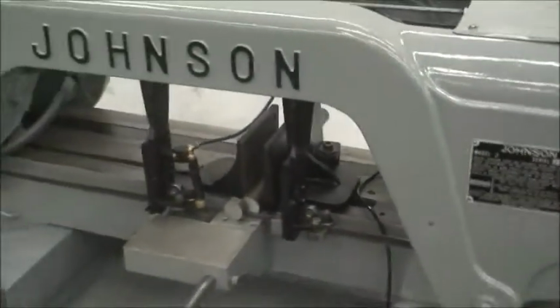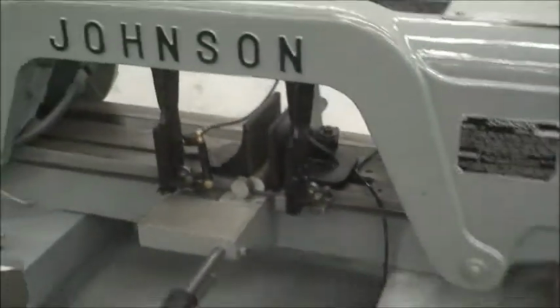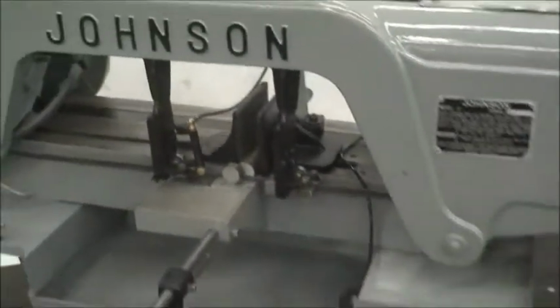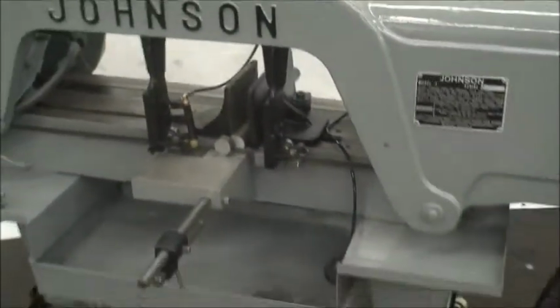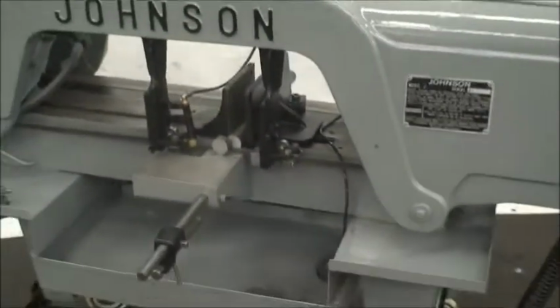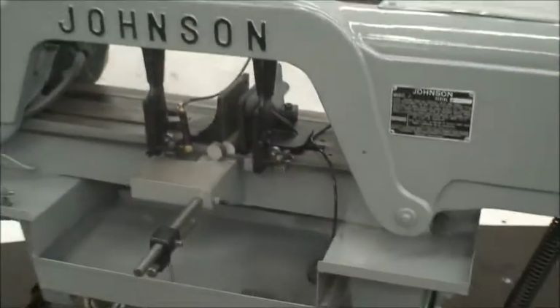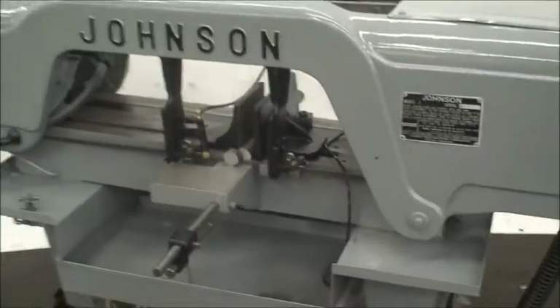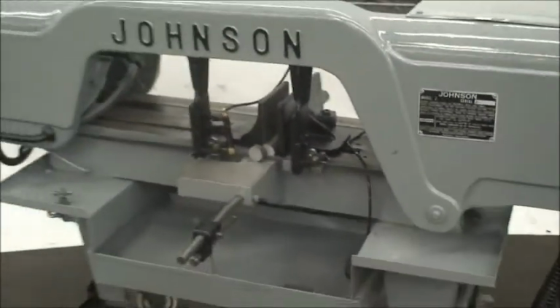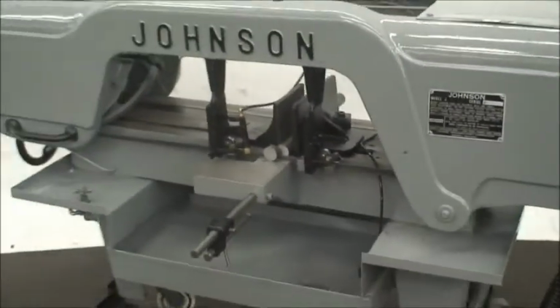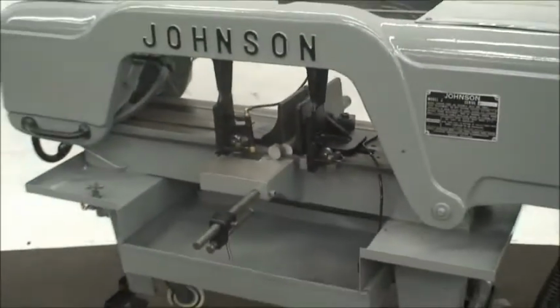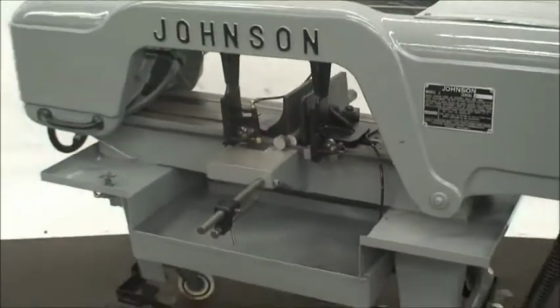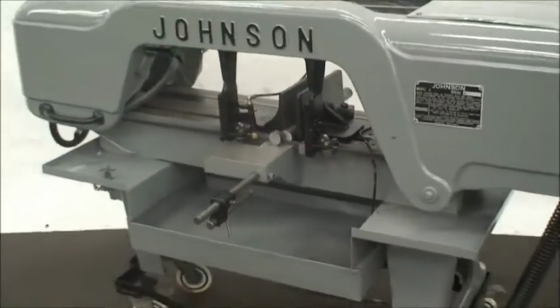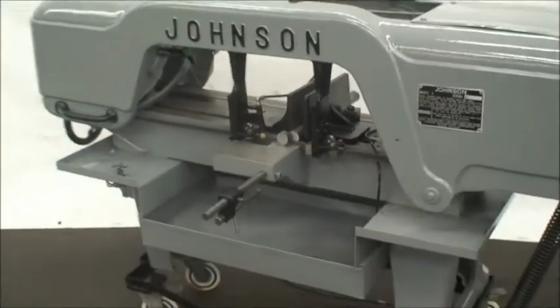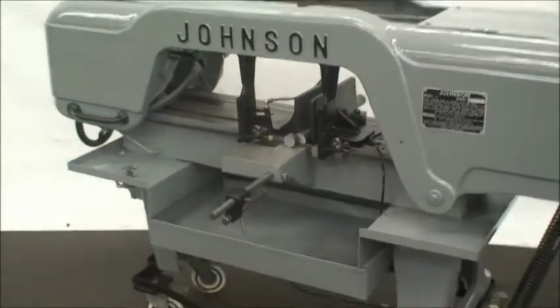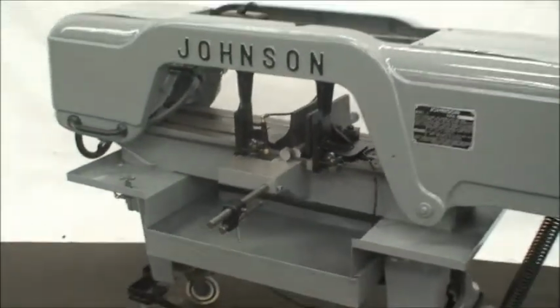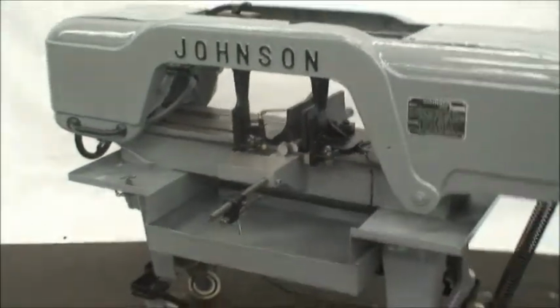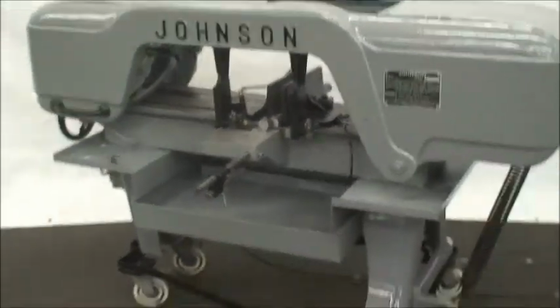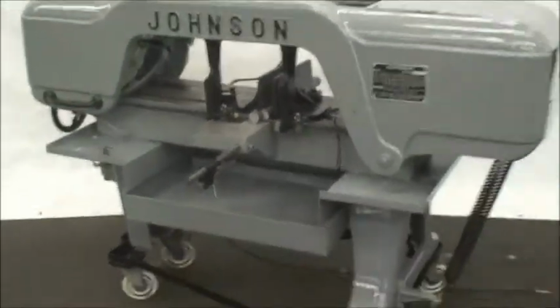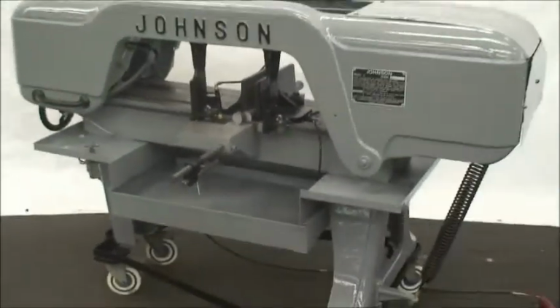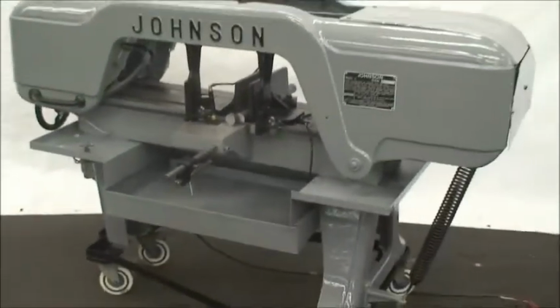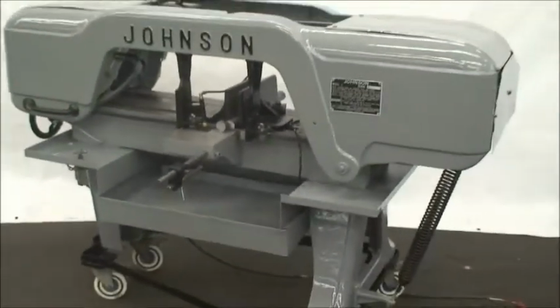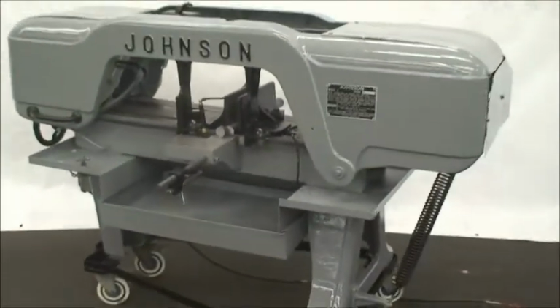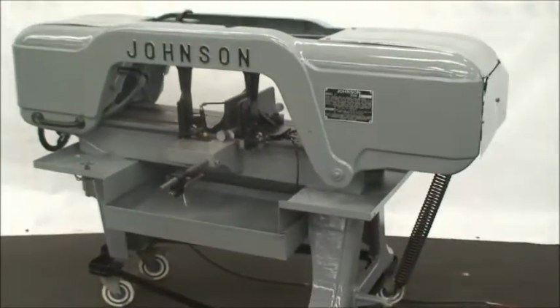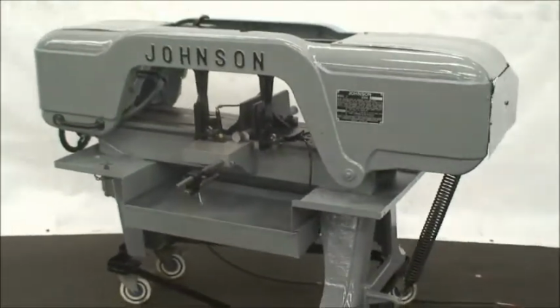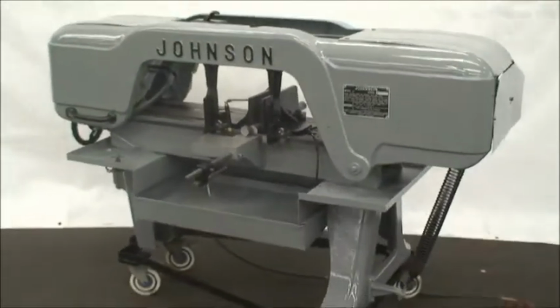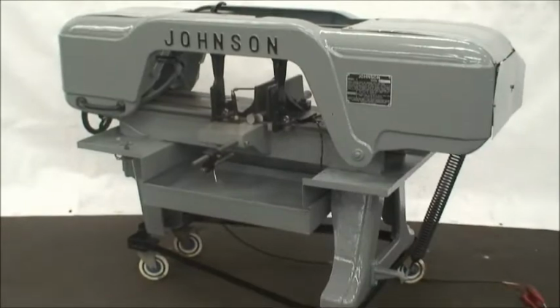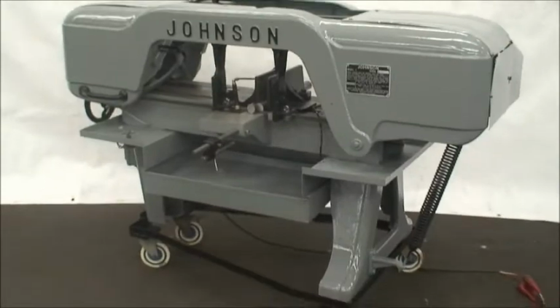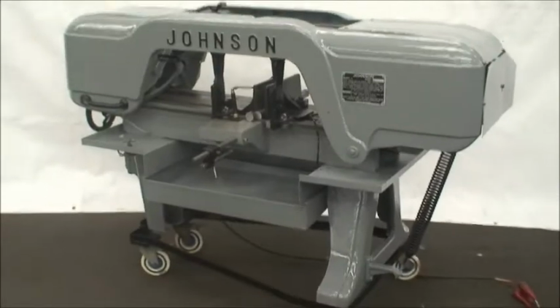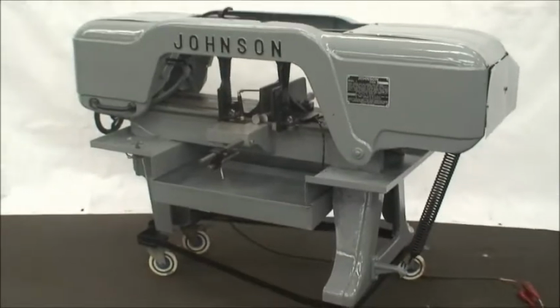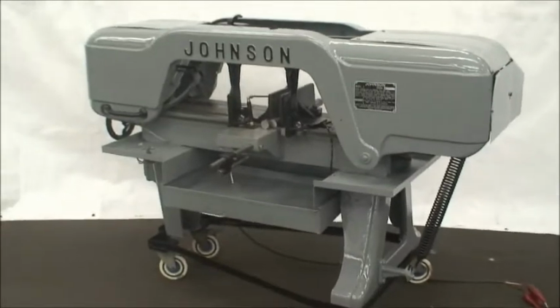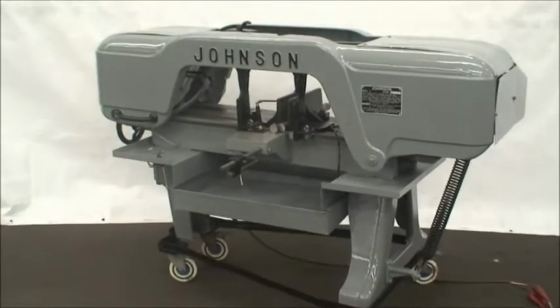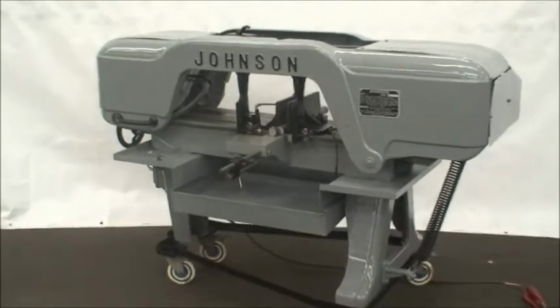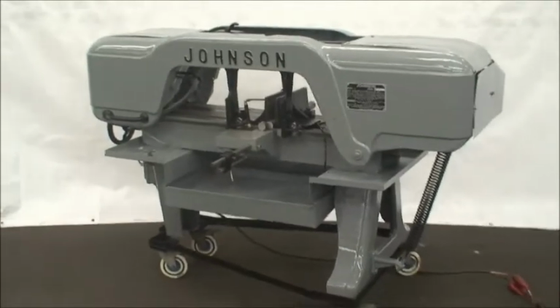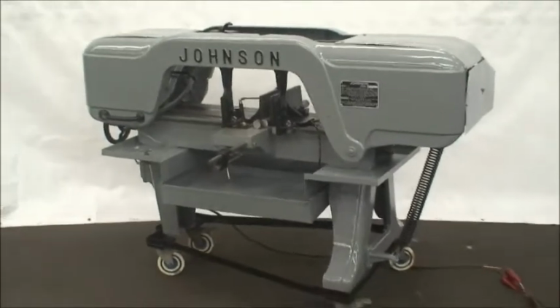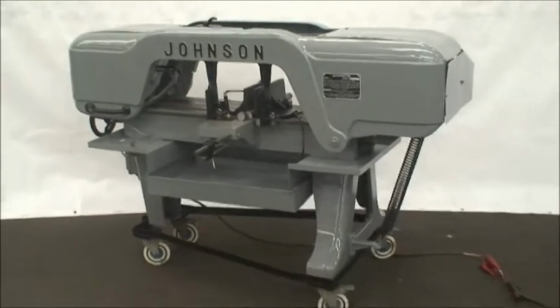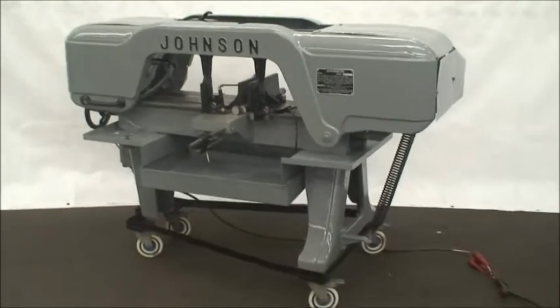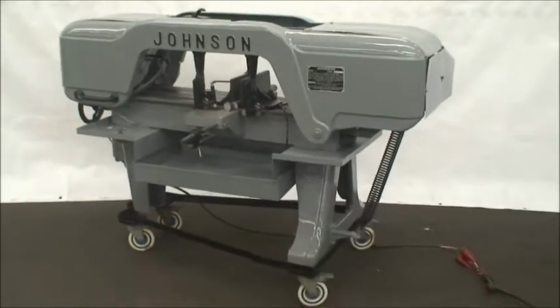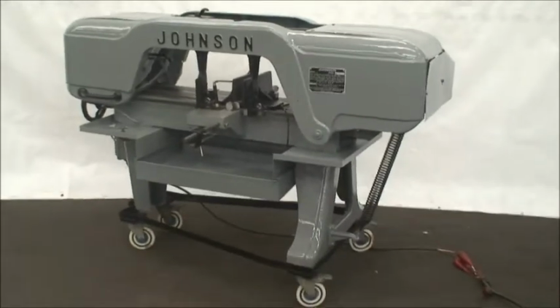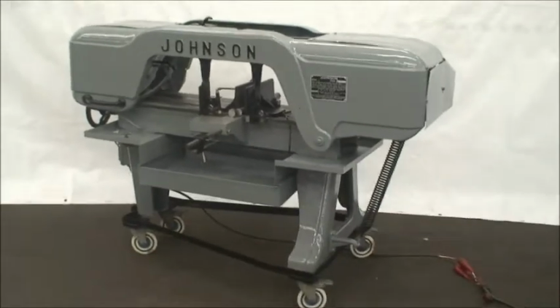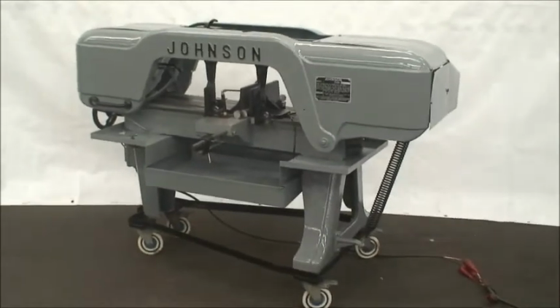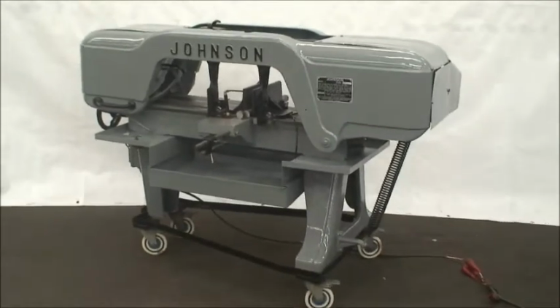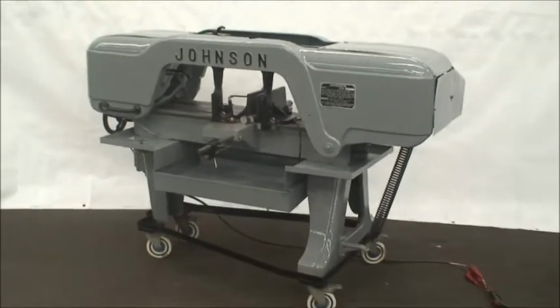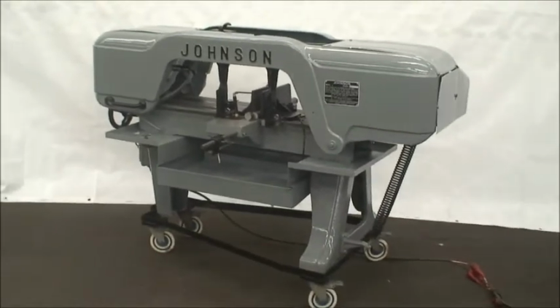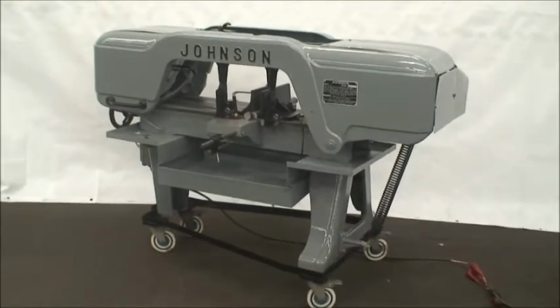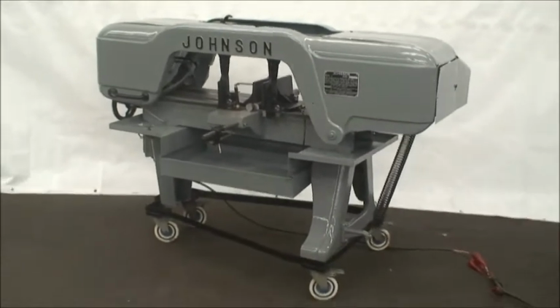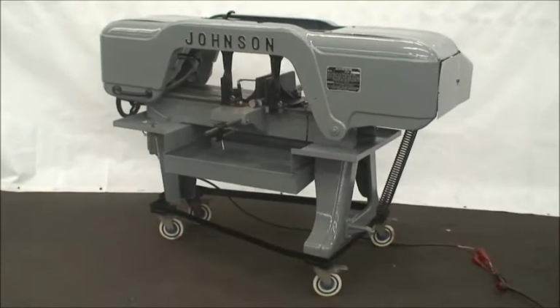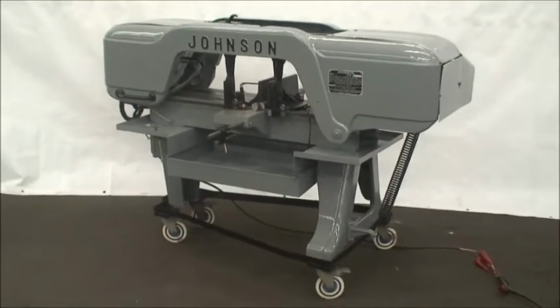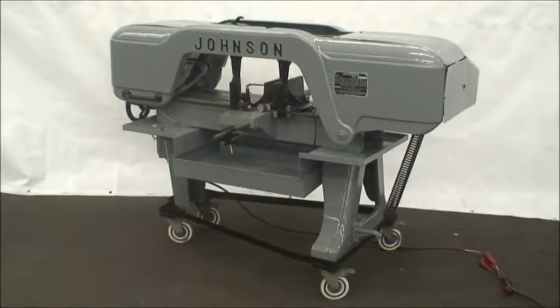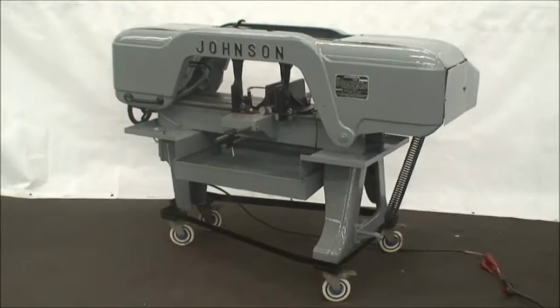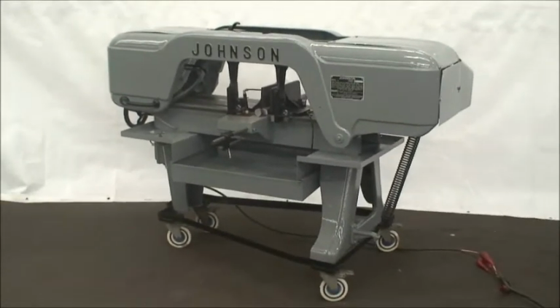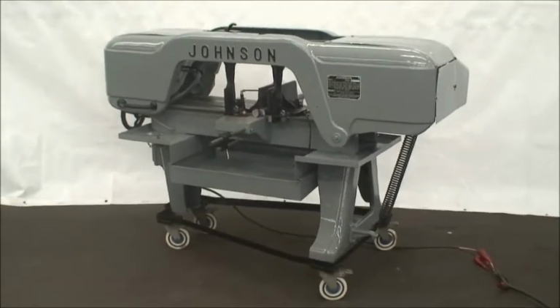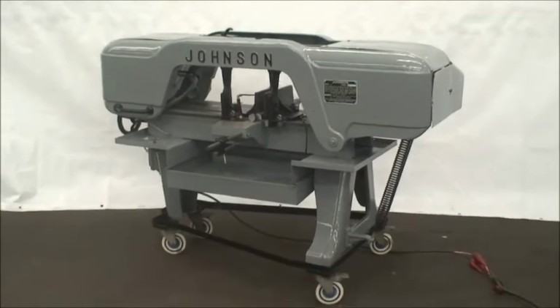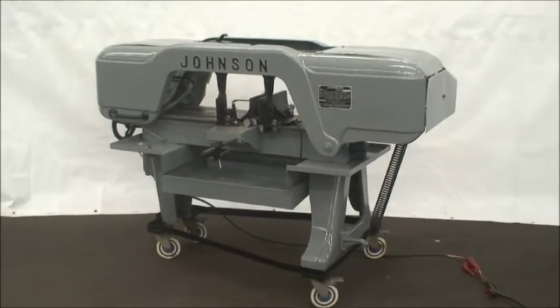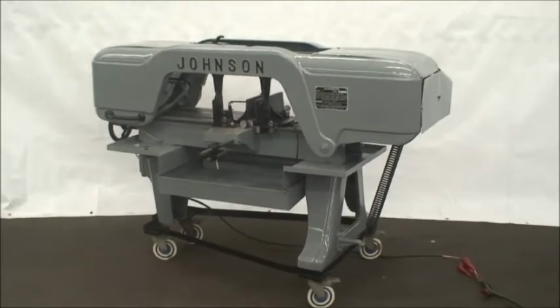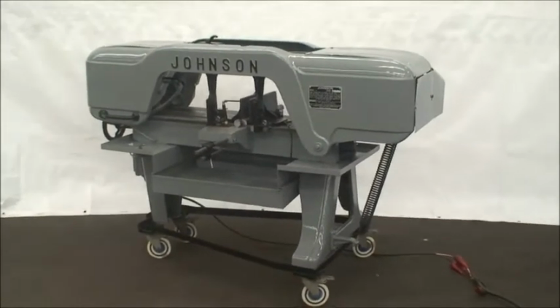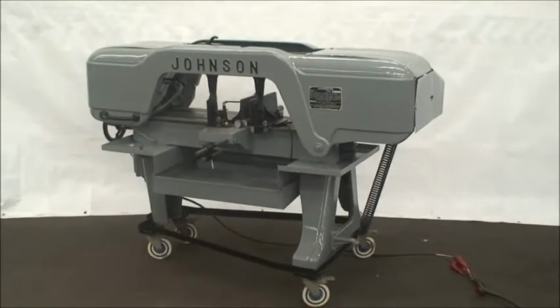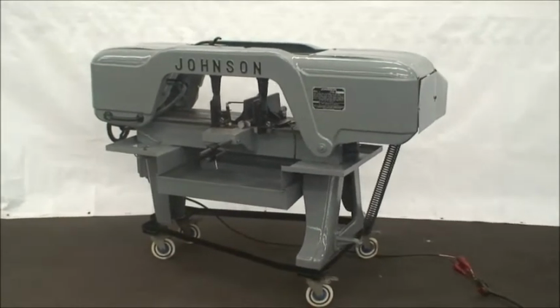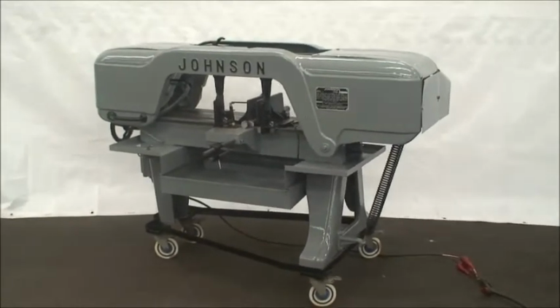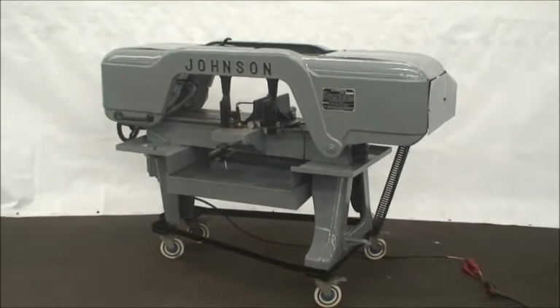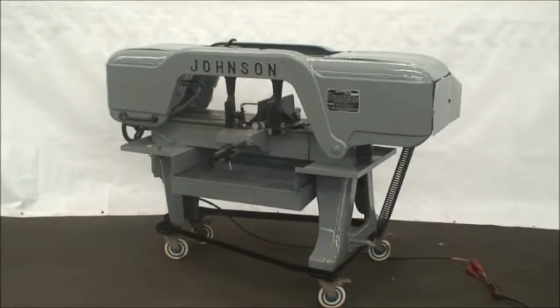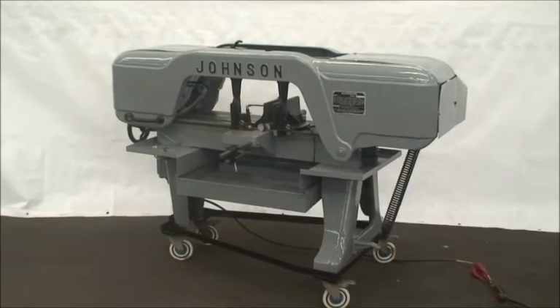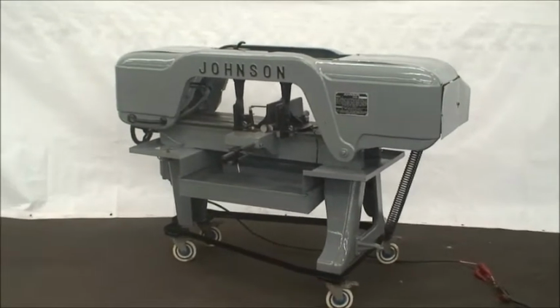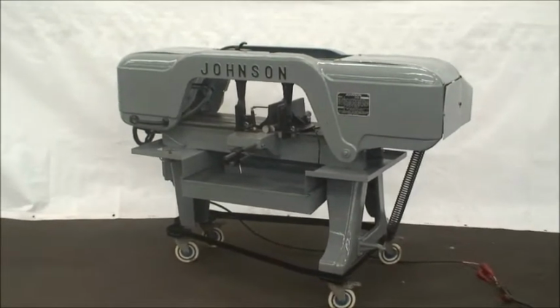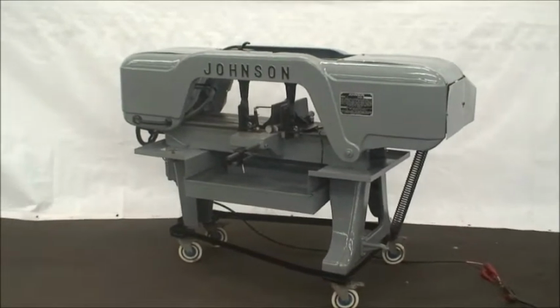That's our machine. If you have any questions, like a shipping rate, please feel free to contact us. Thank you.